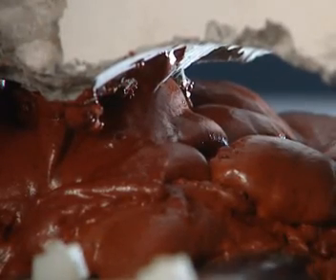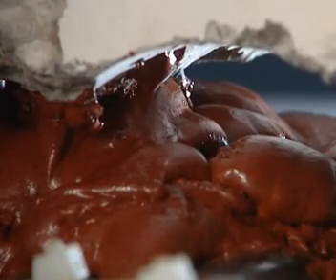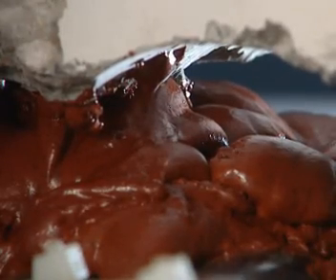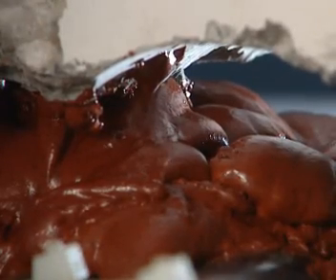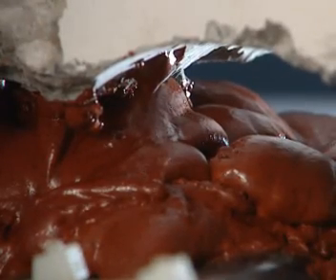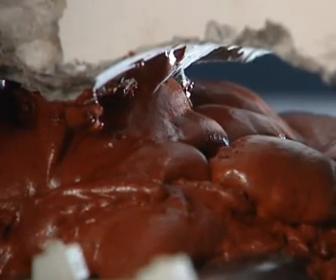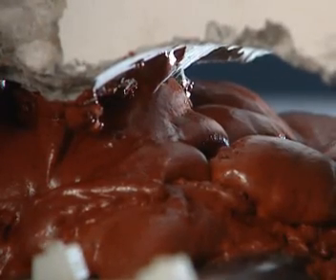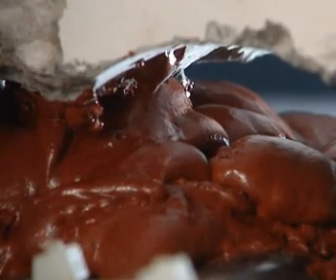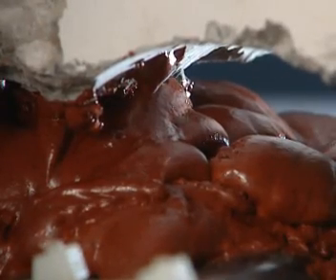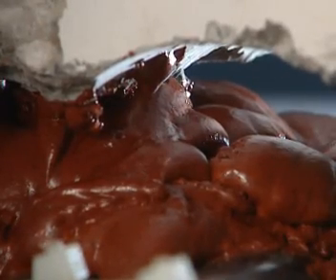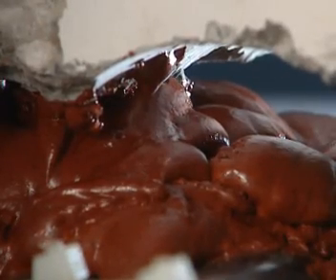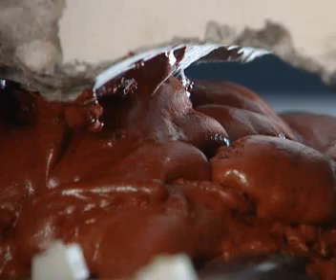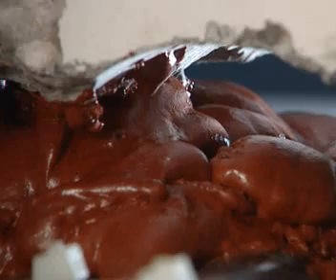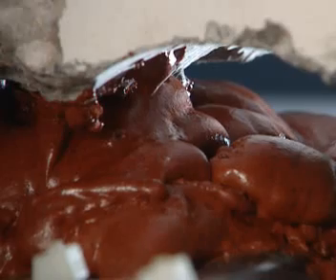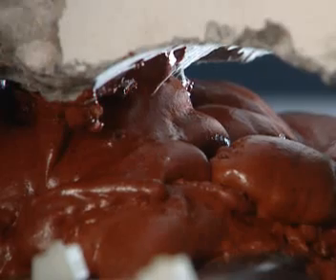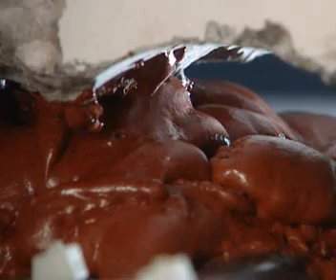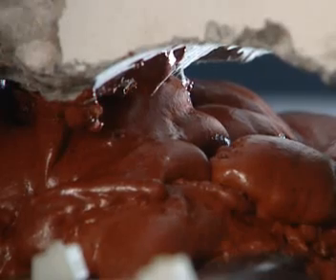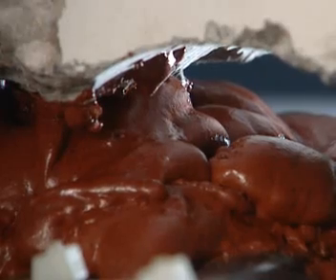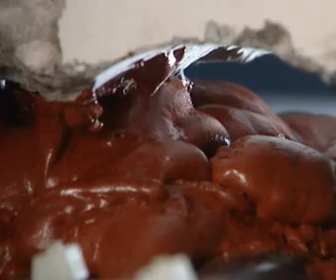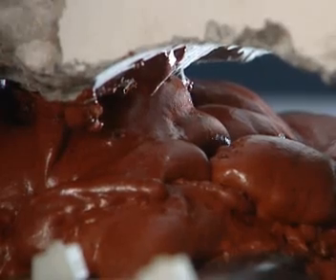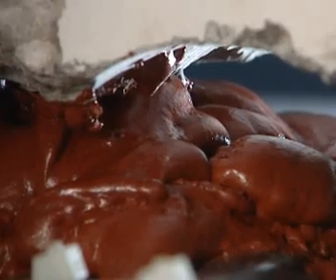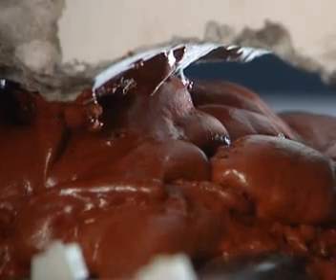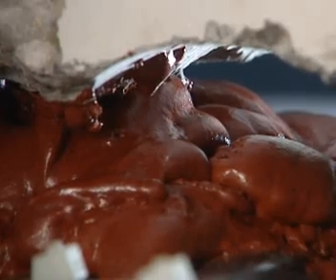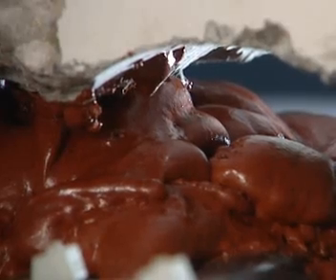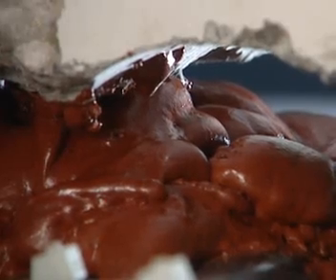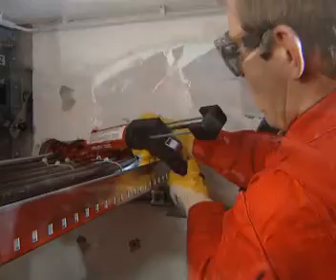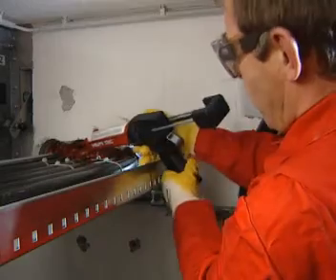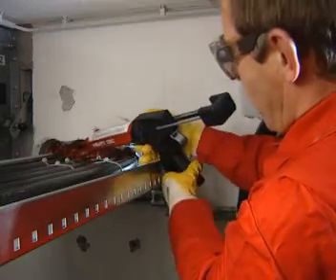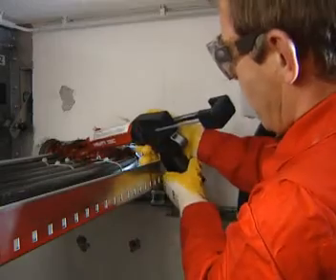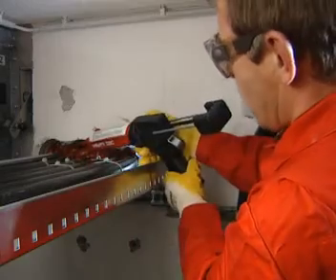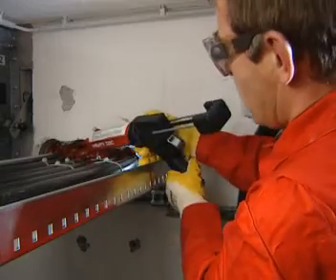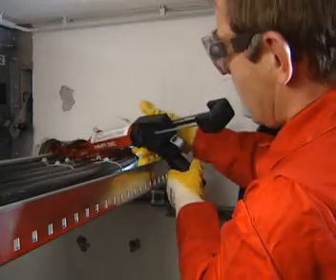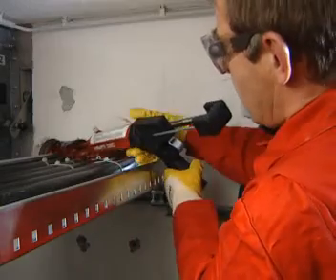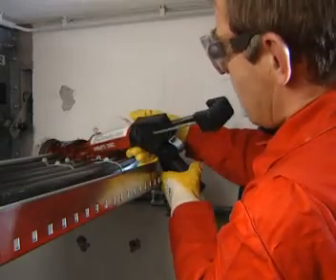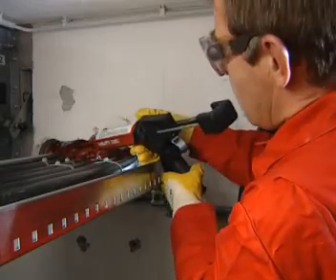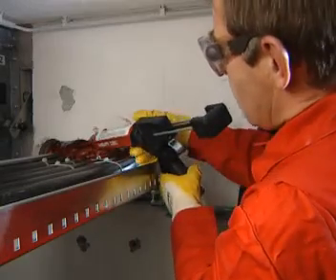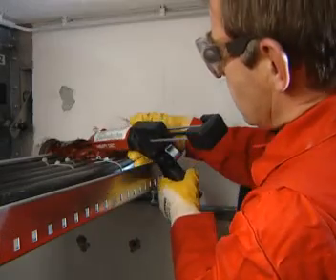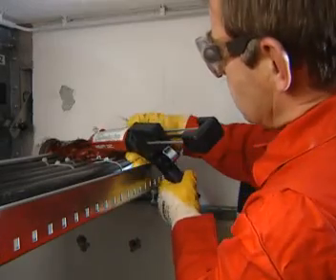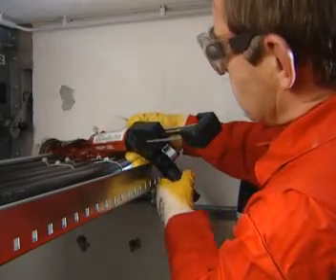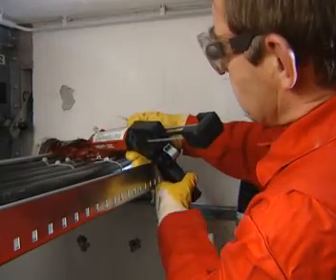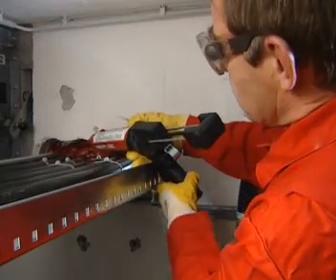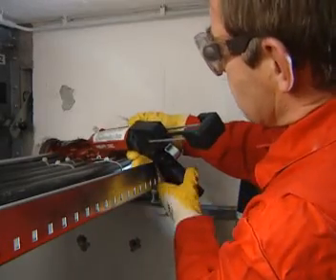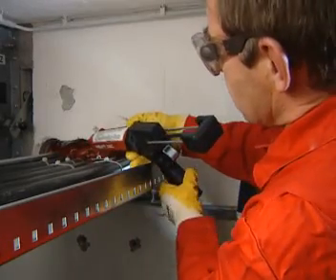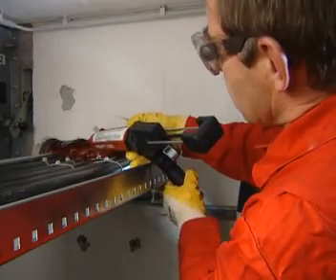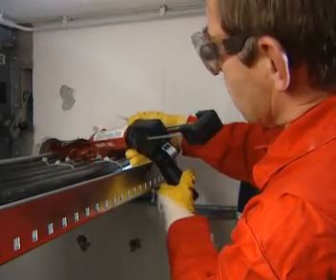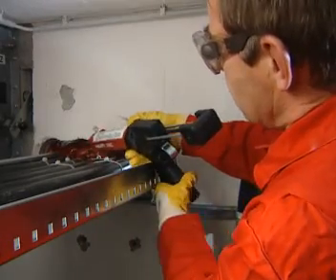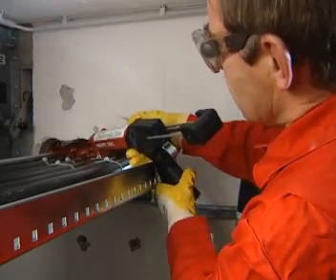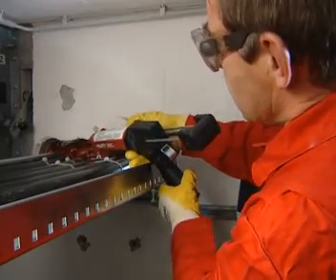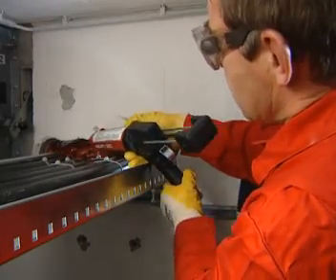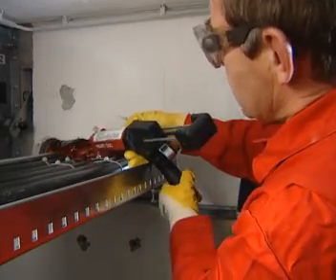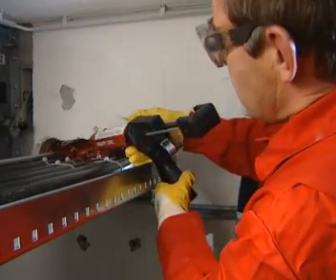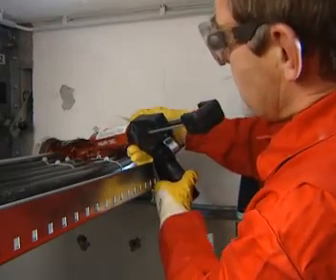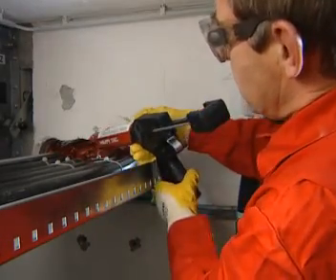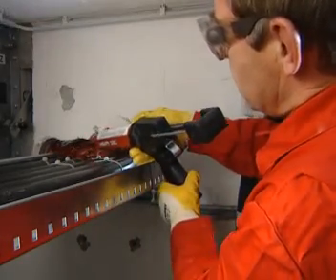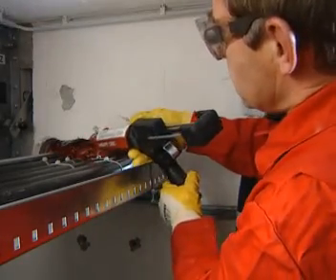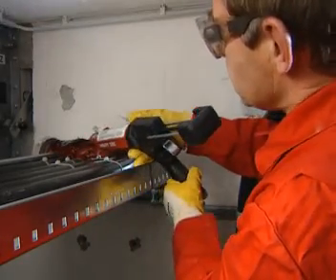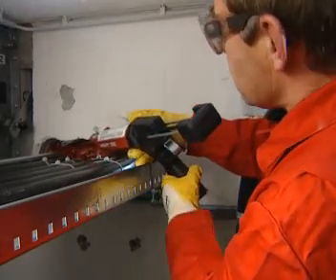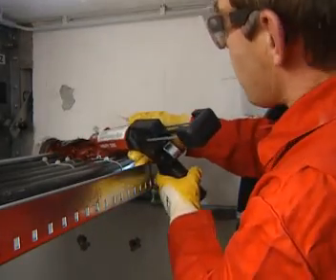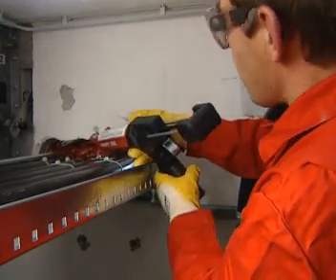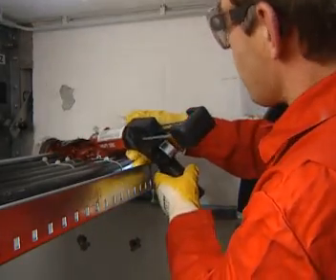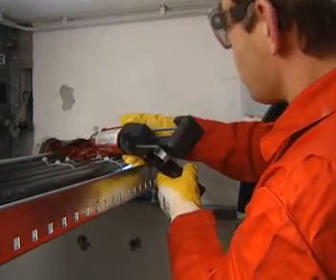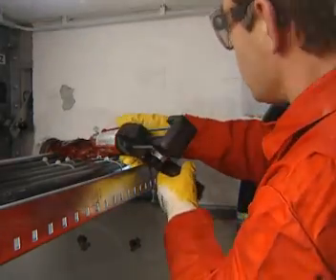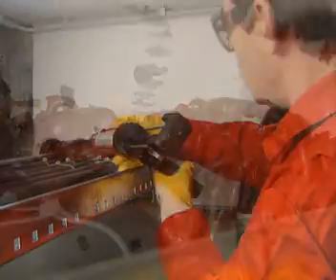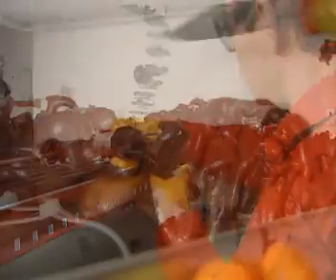If dispensed slowly, the foam leaves the mixer already expanded. This foam can be built up very well.